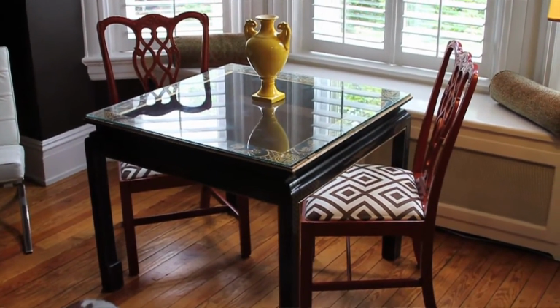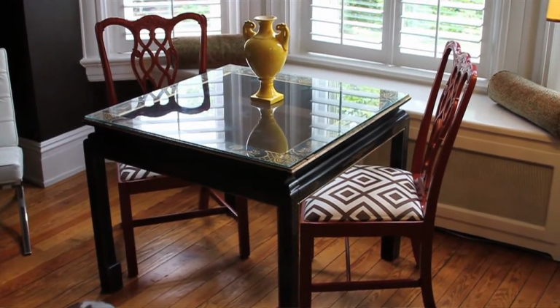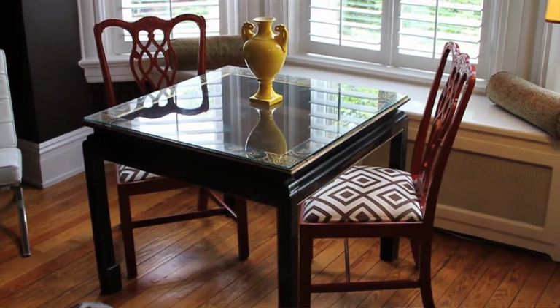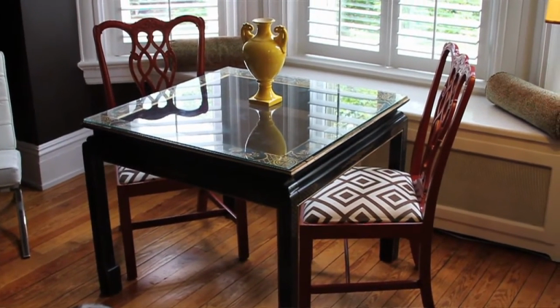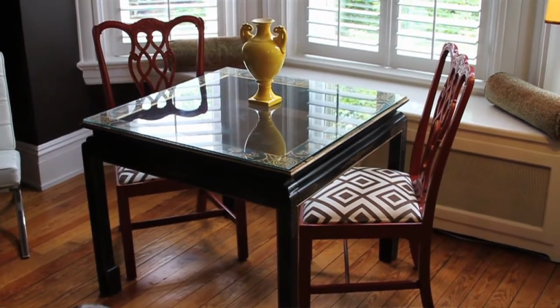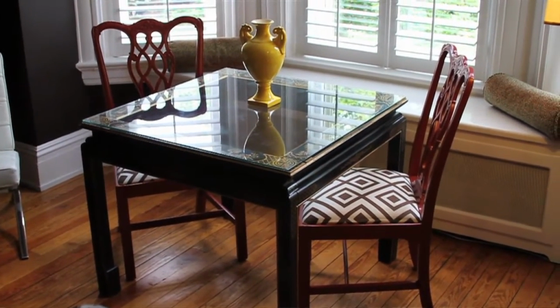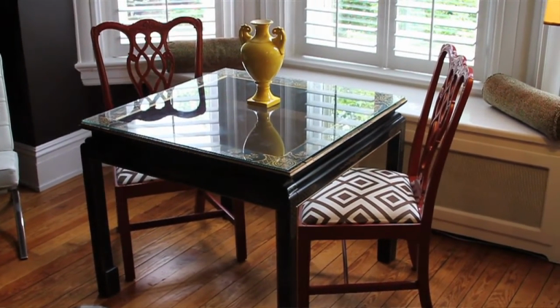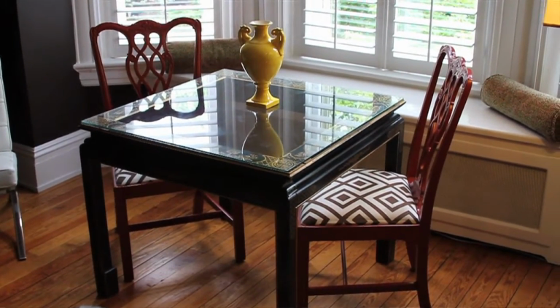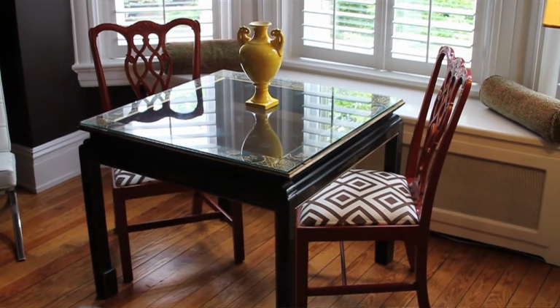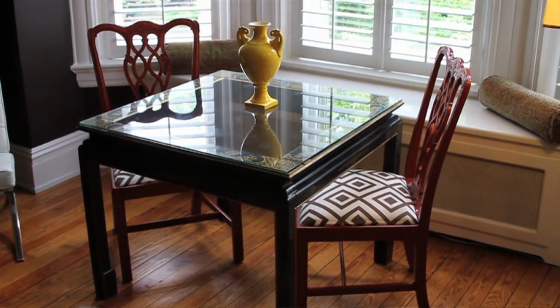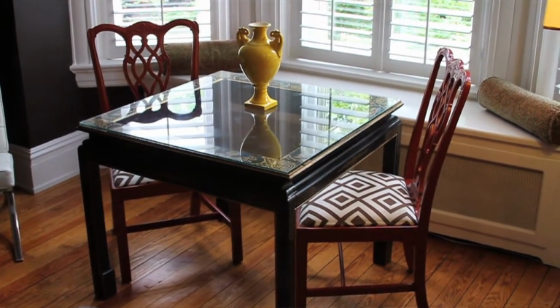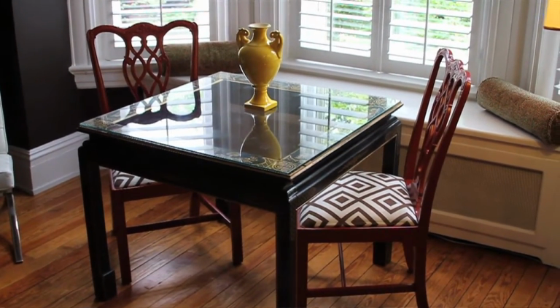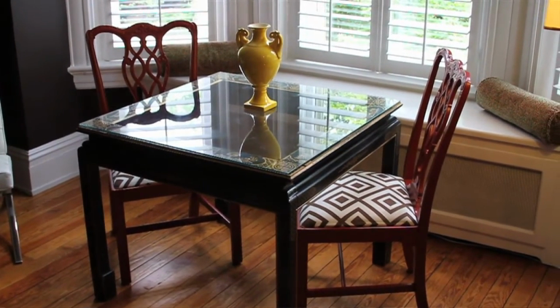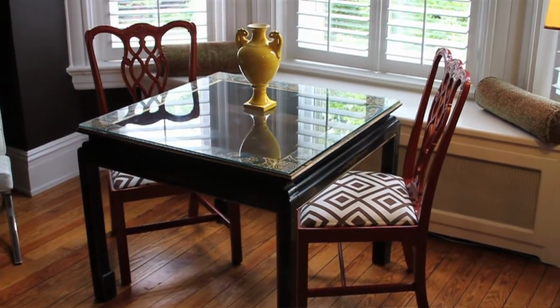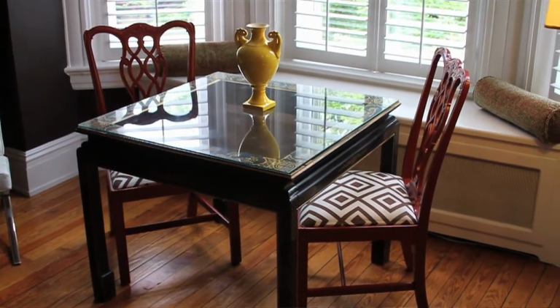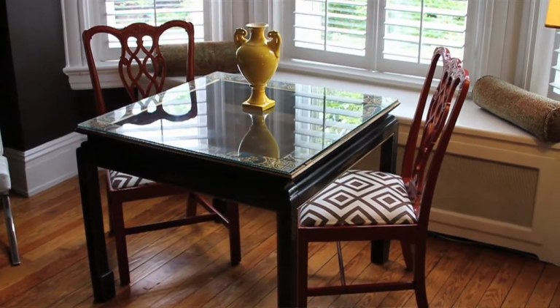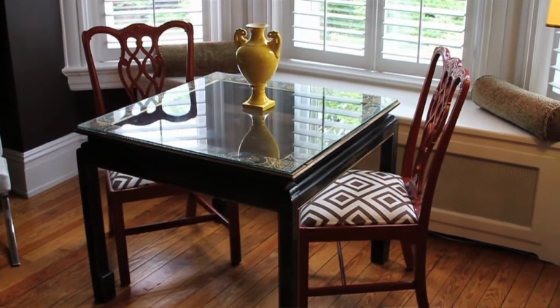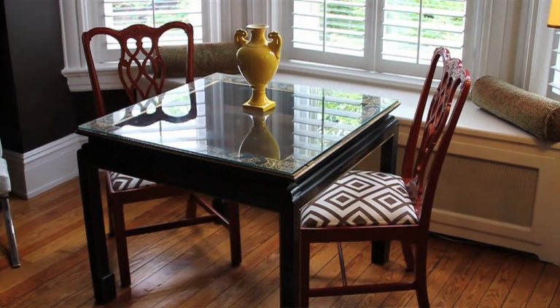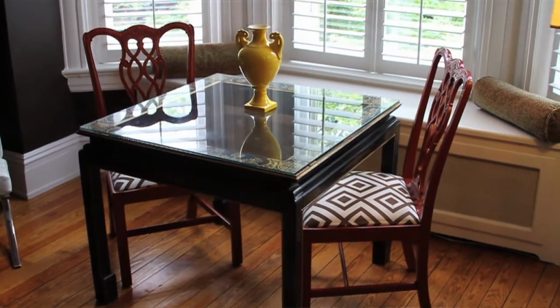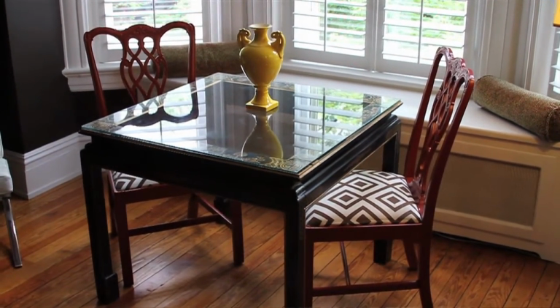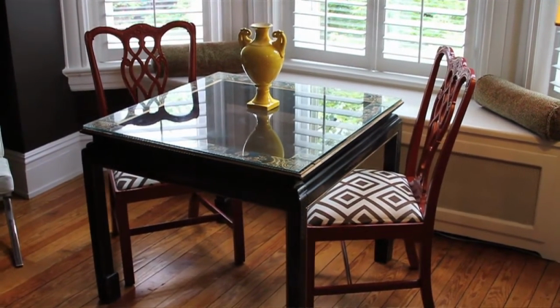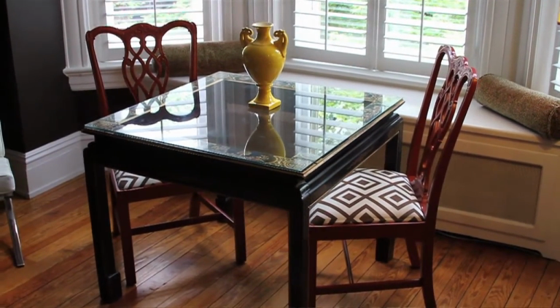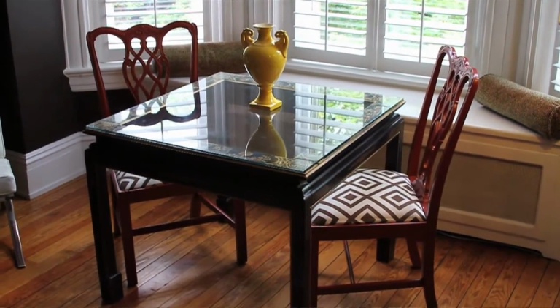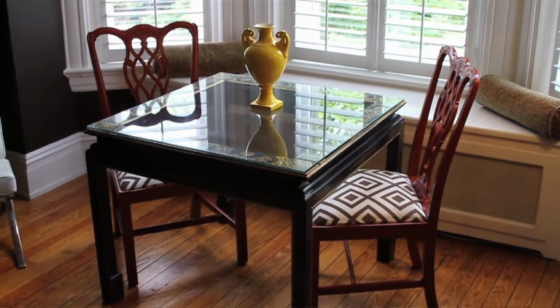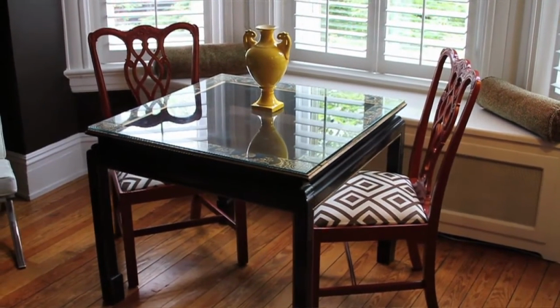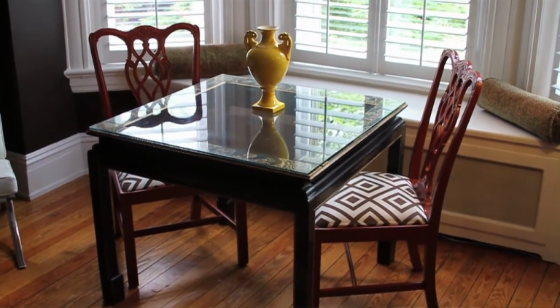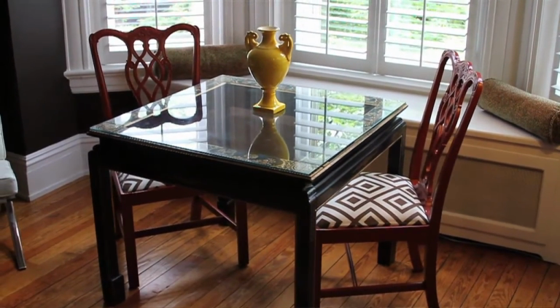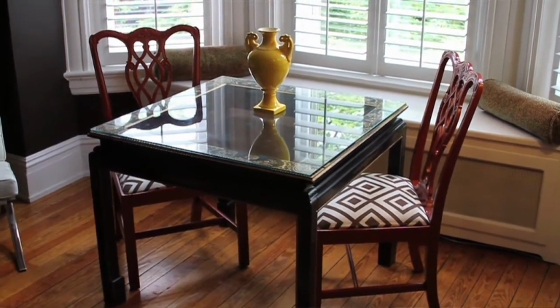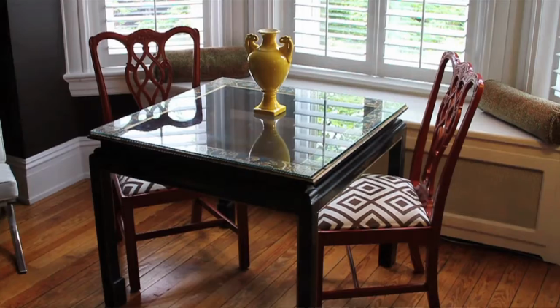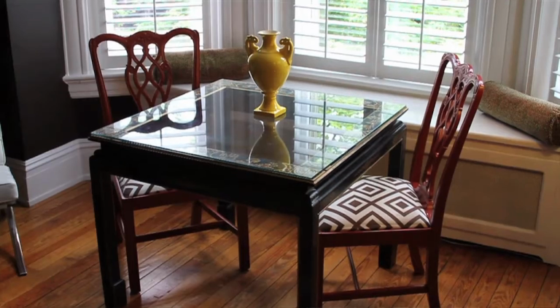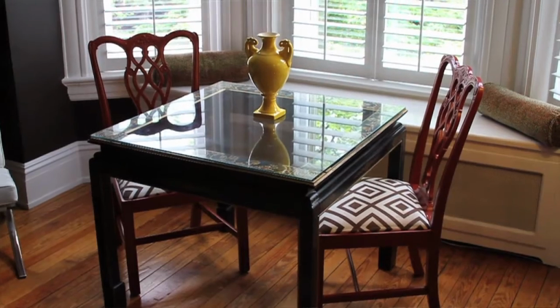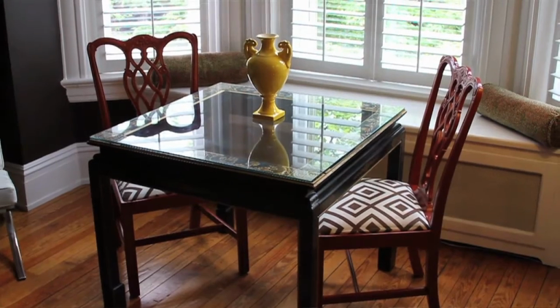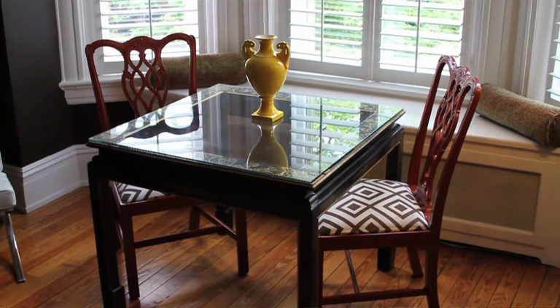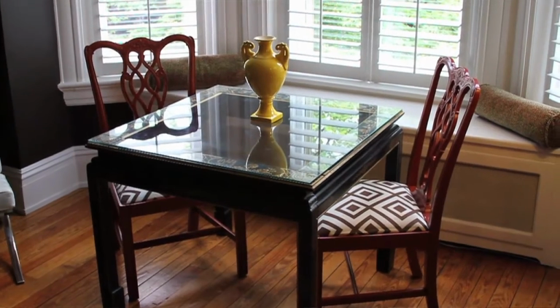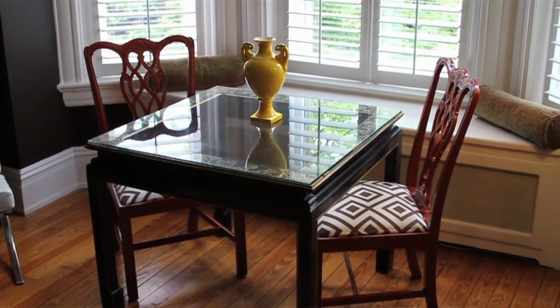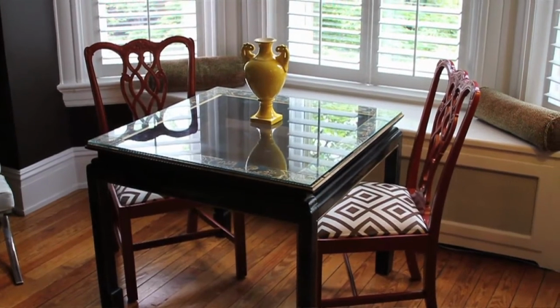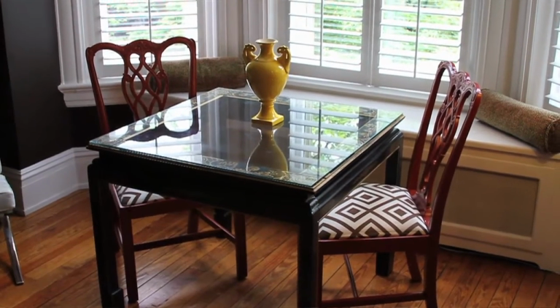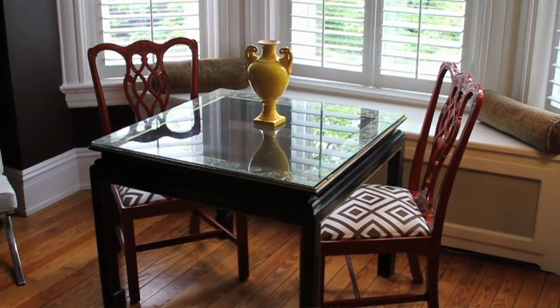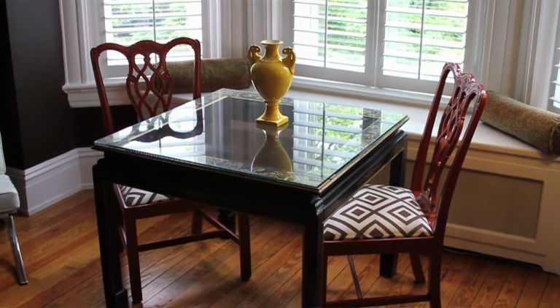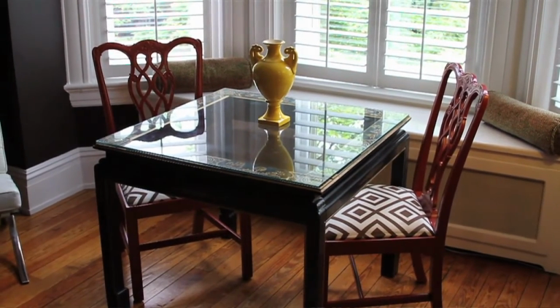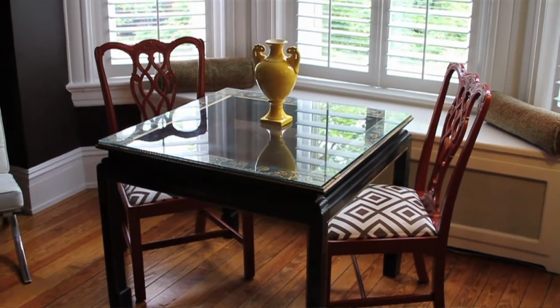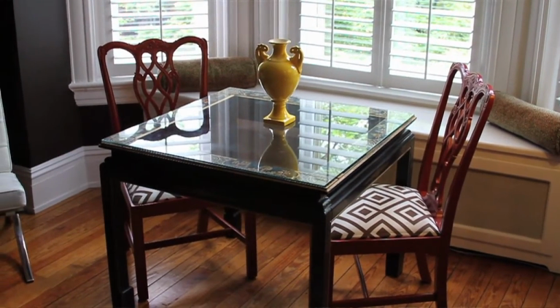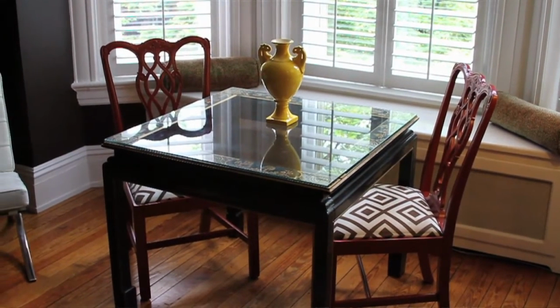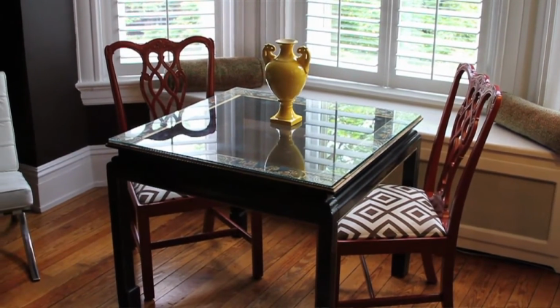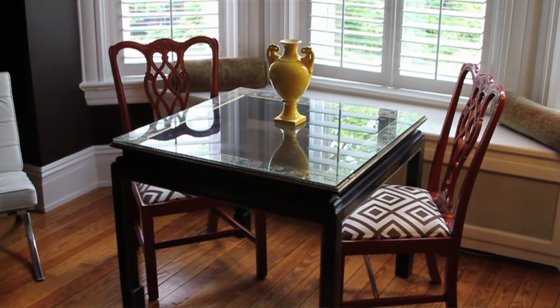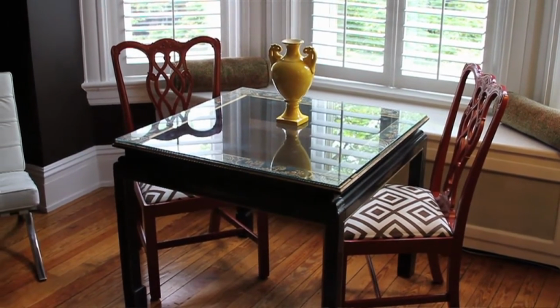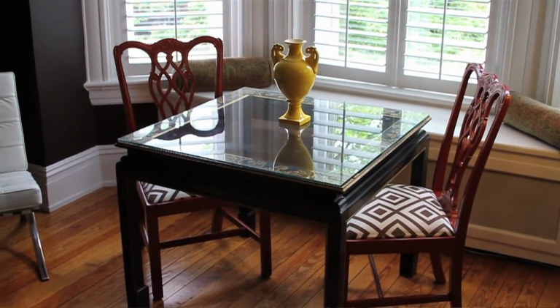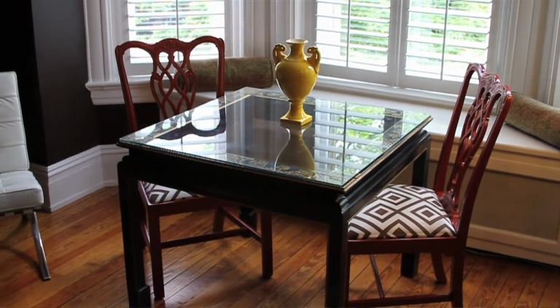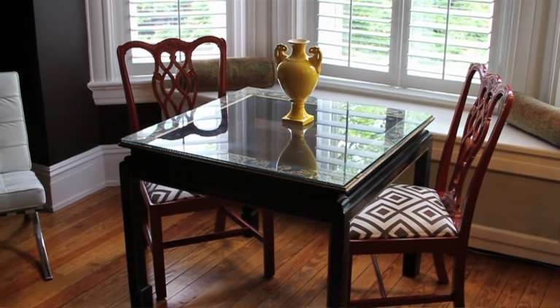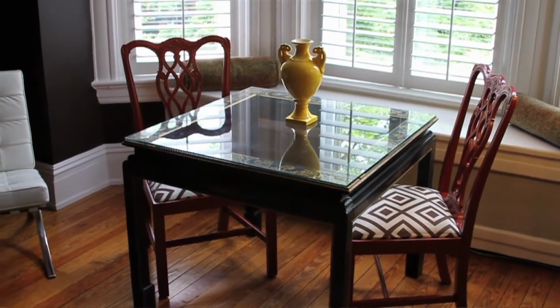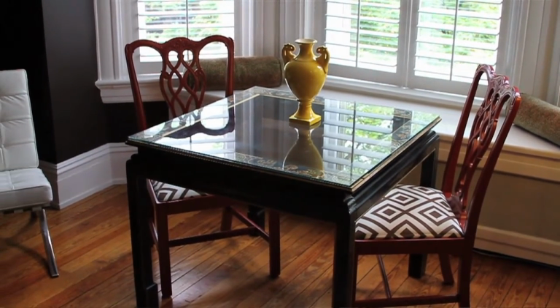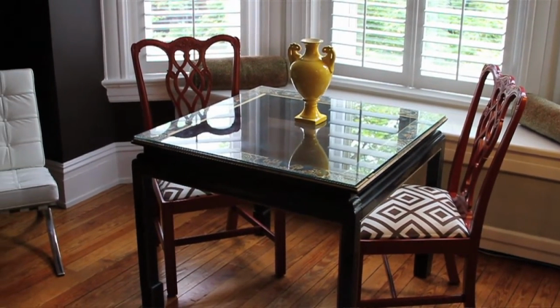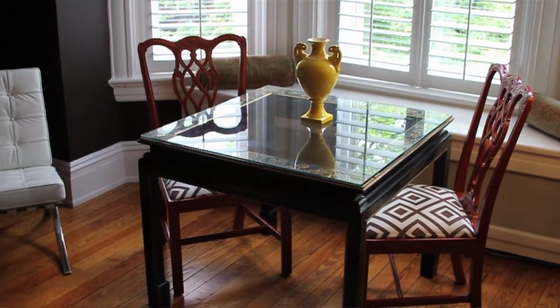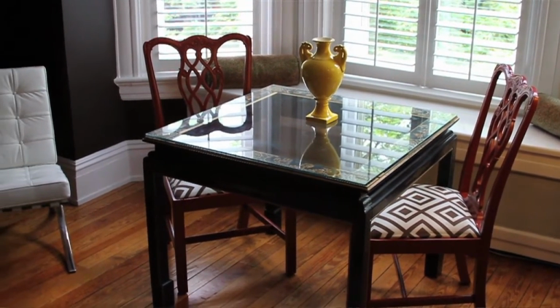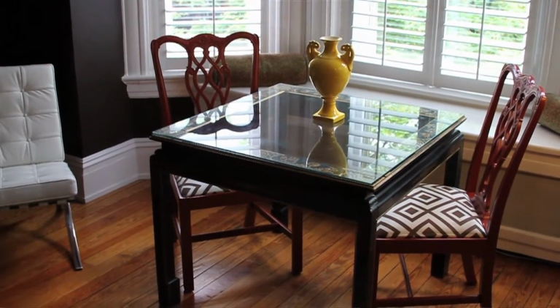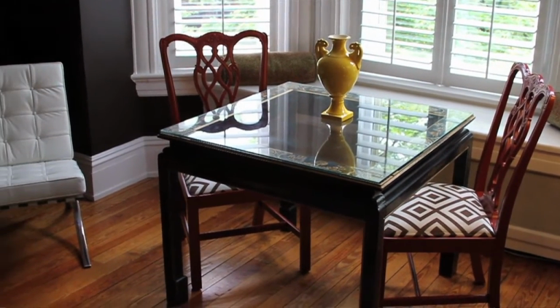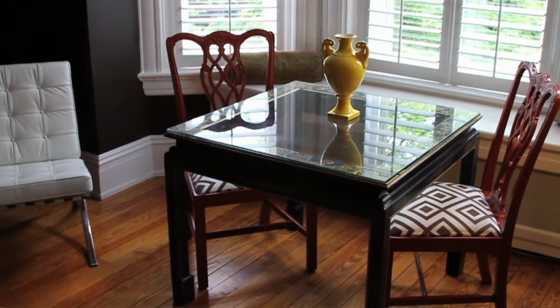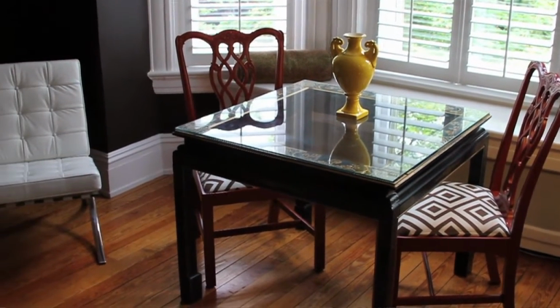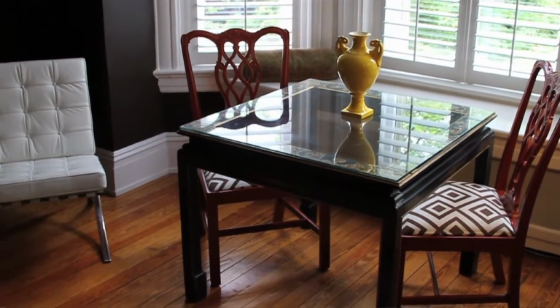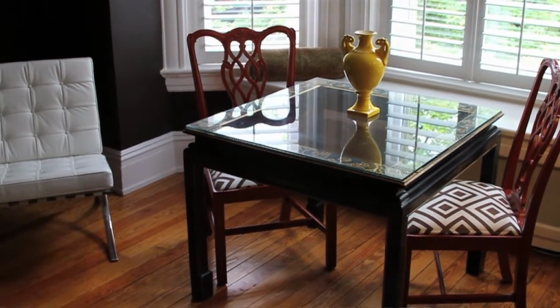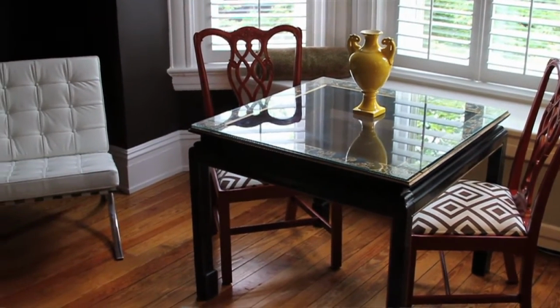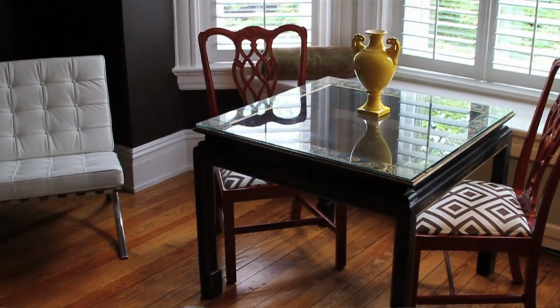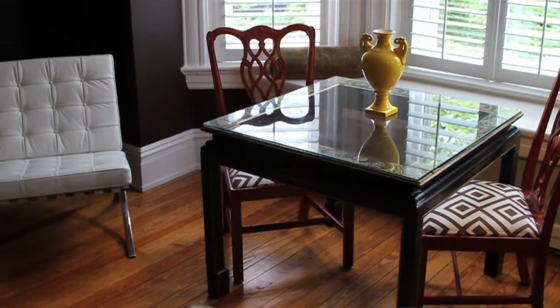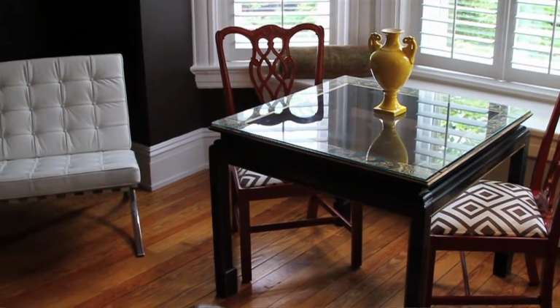This is where my daughters do their homework and I write letters — I'm a stationery junkie. We love this room because it's full of light, especially as it faces out onto the street.